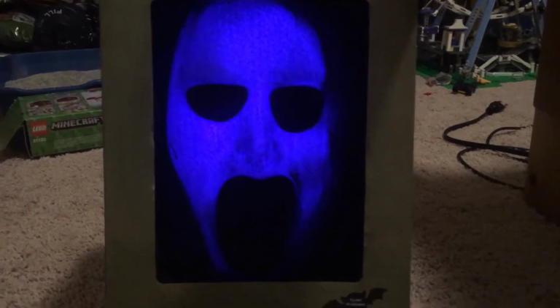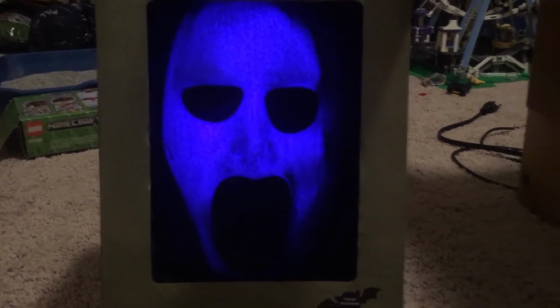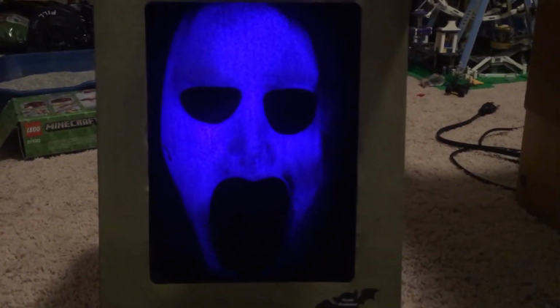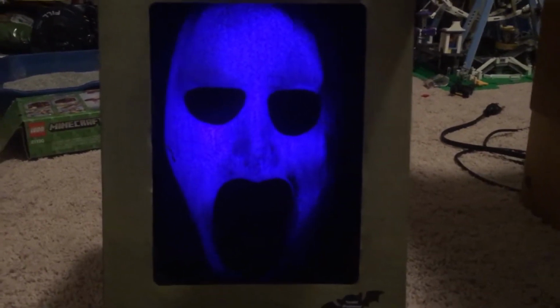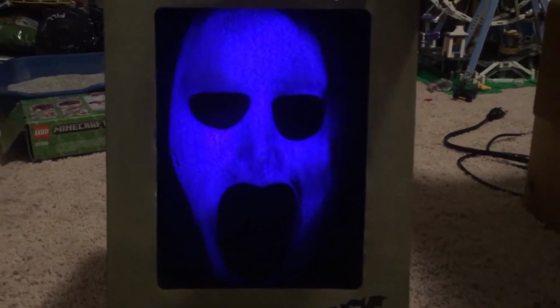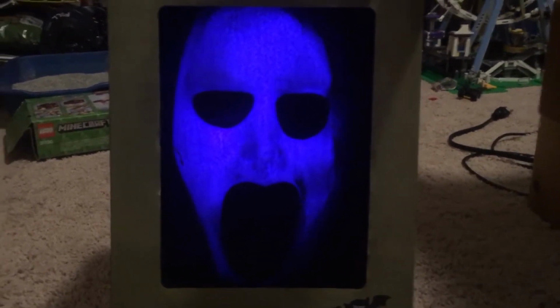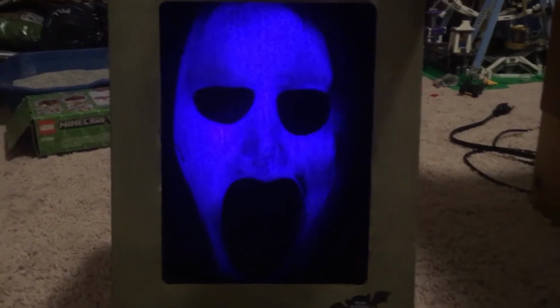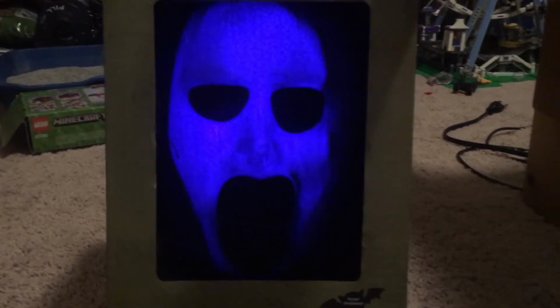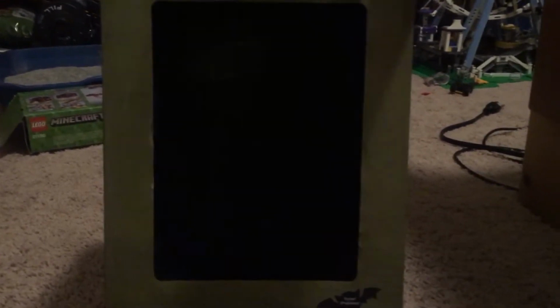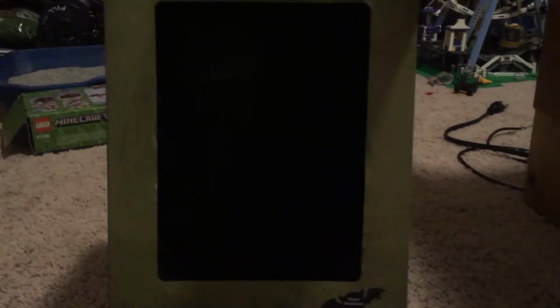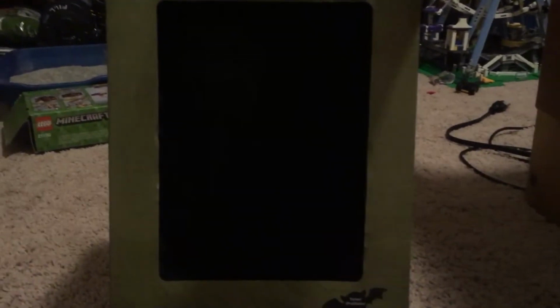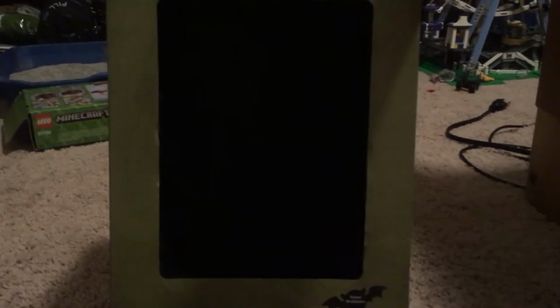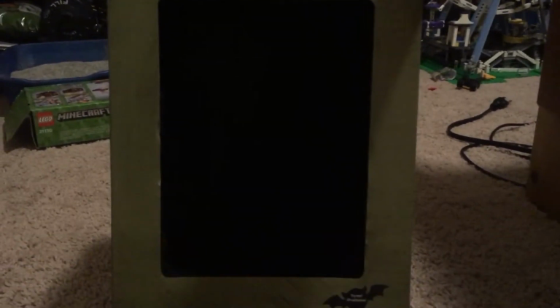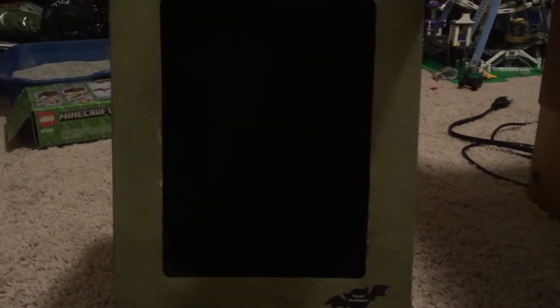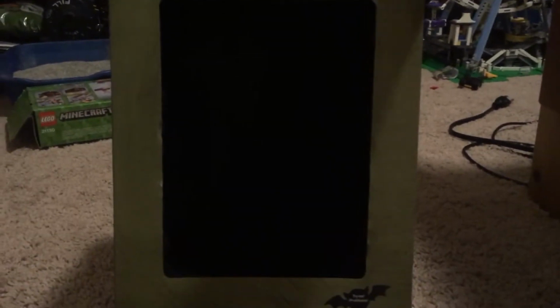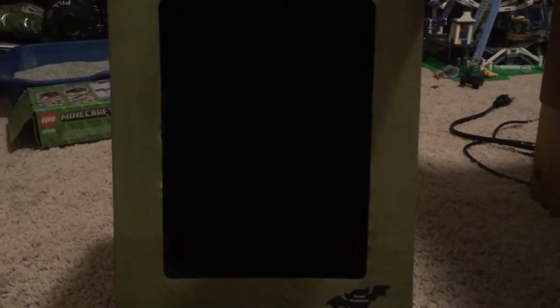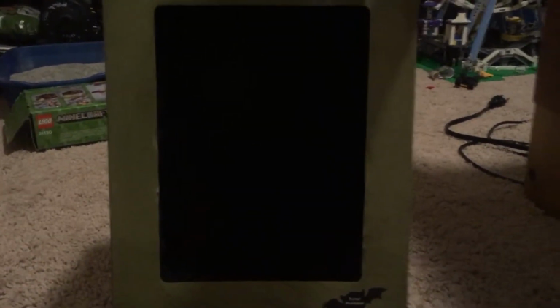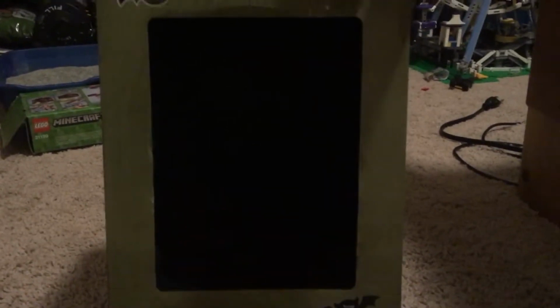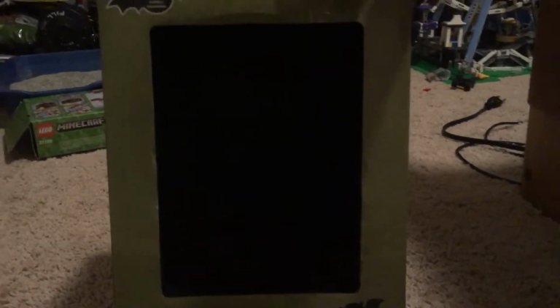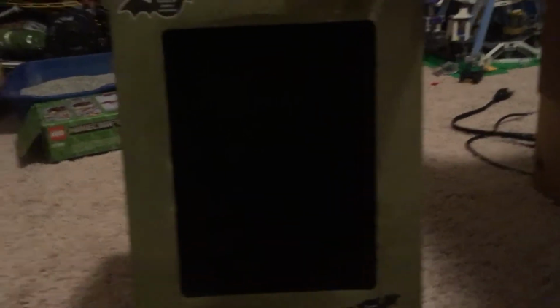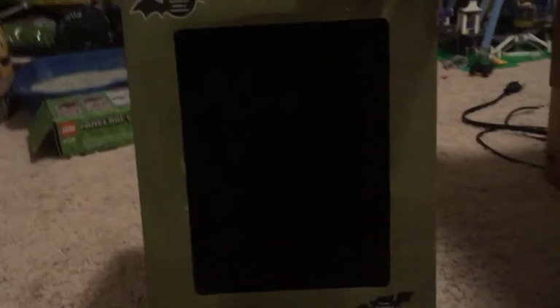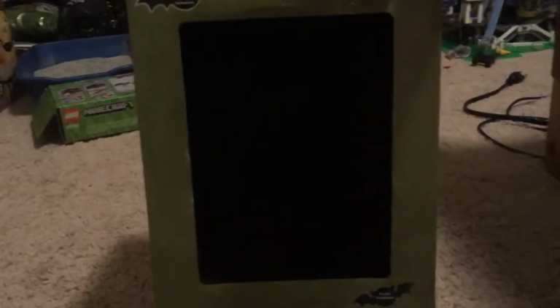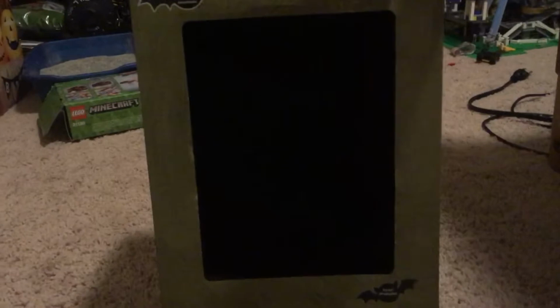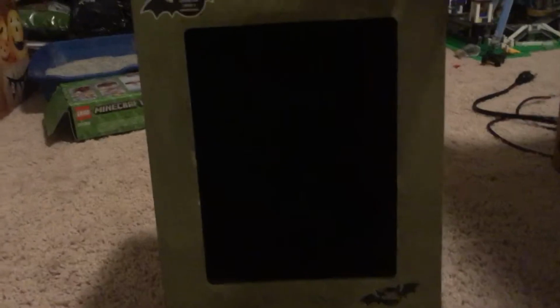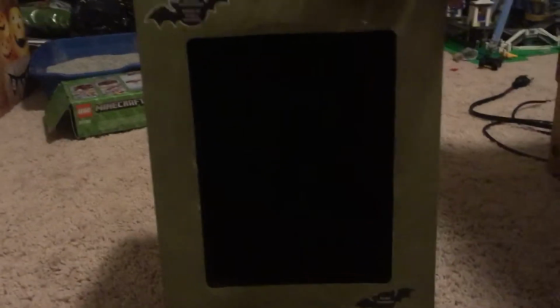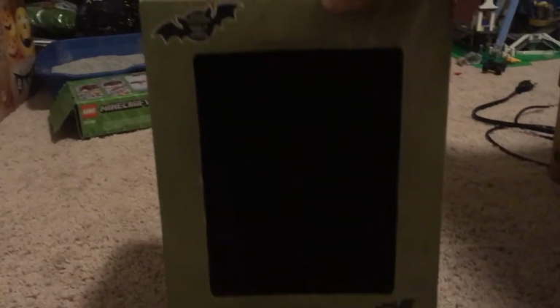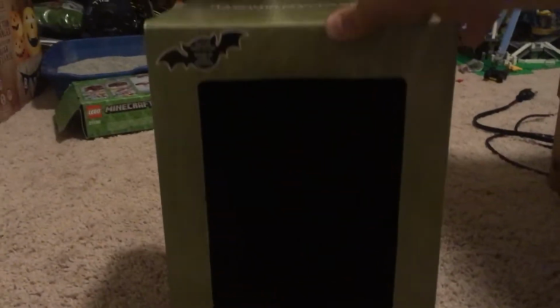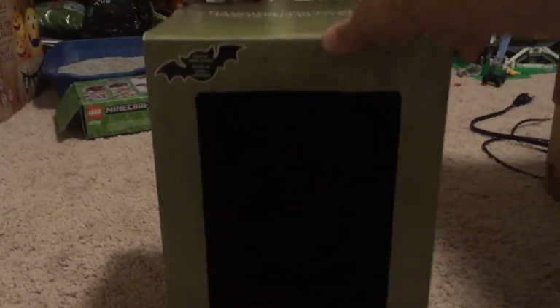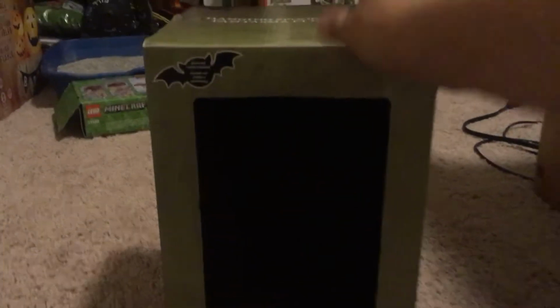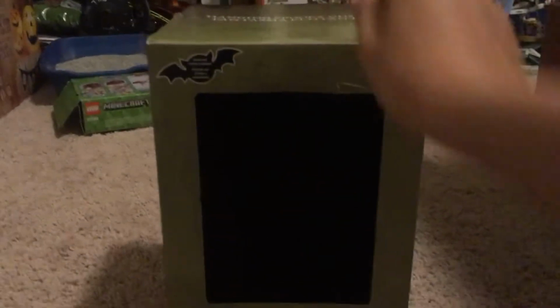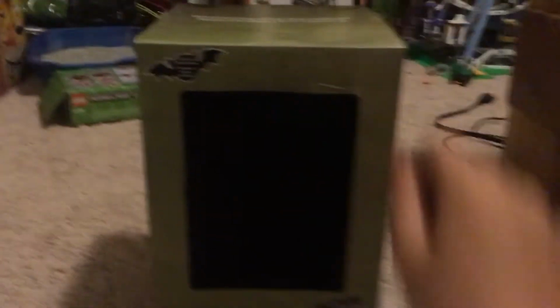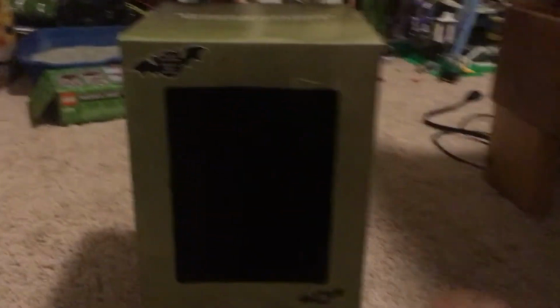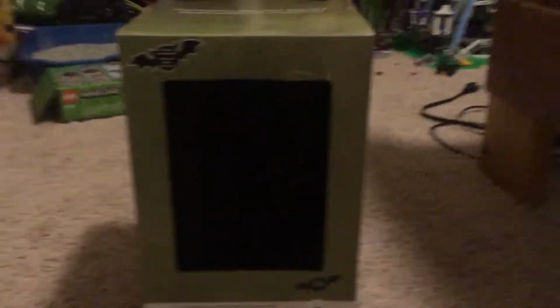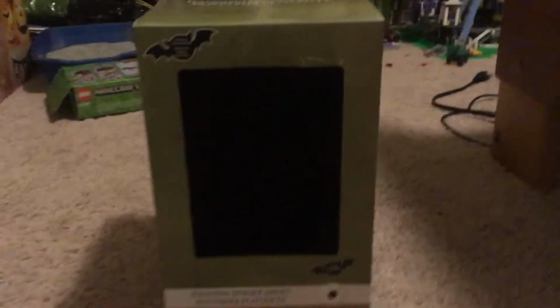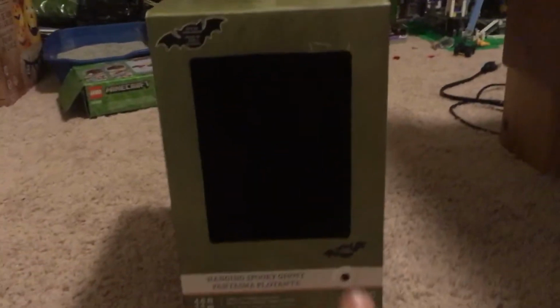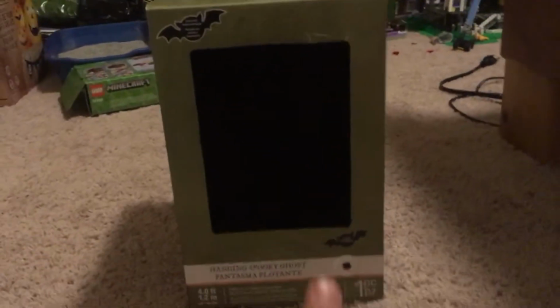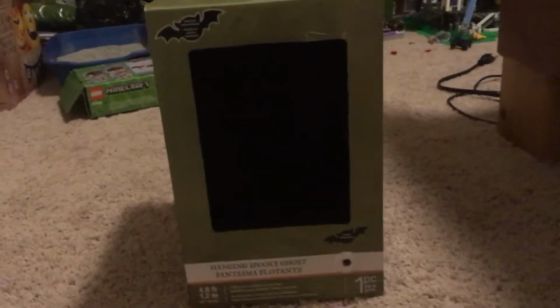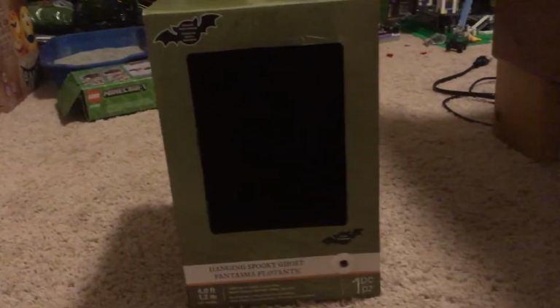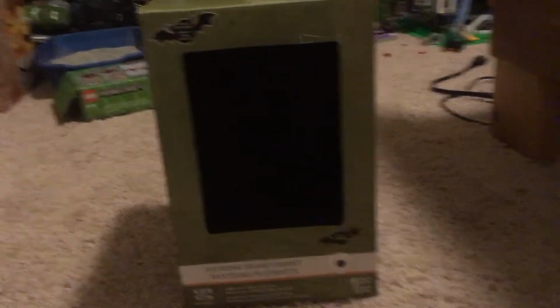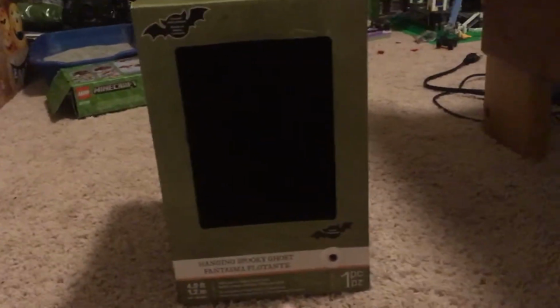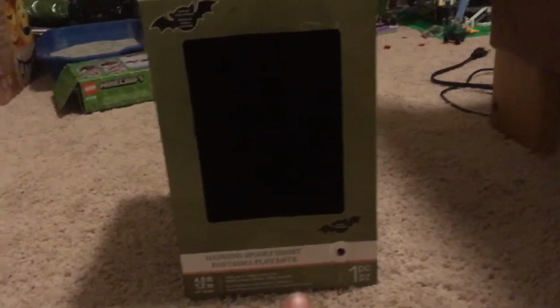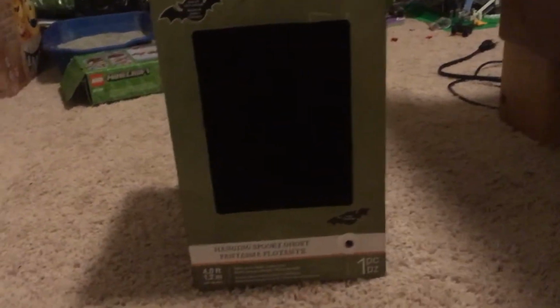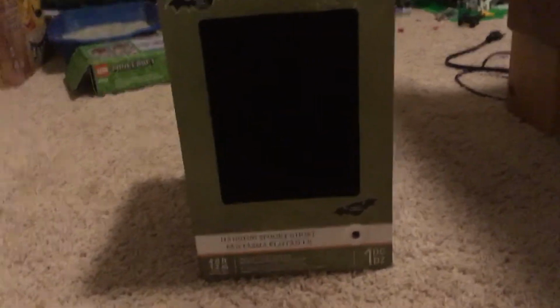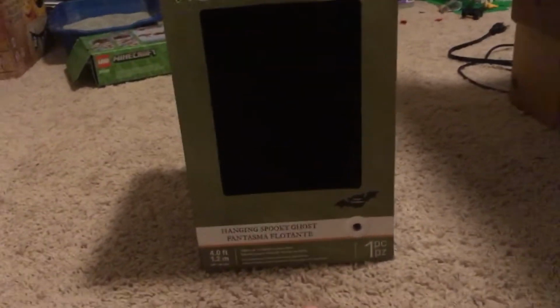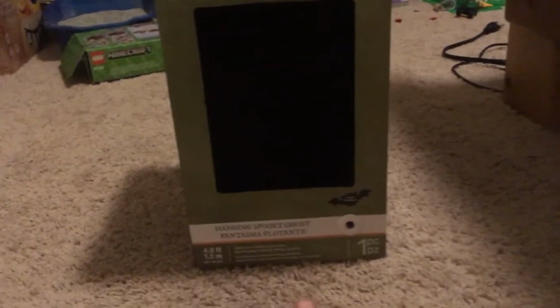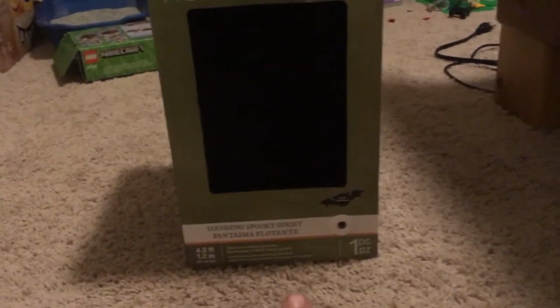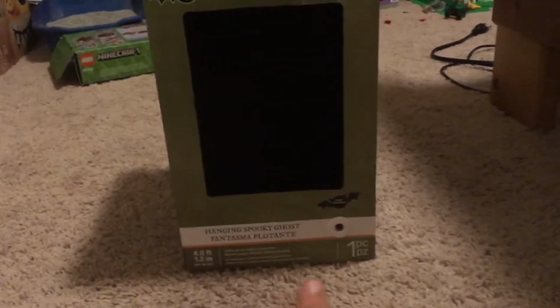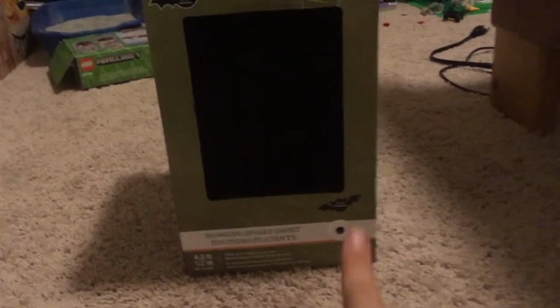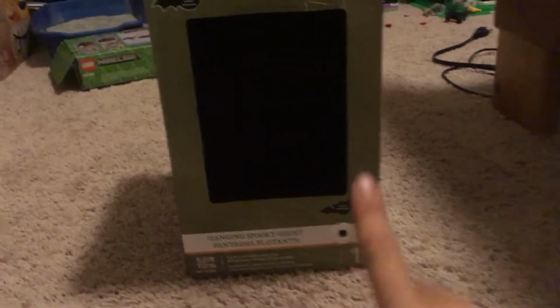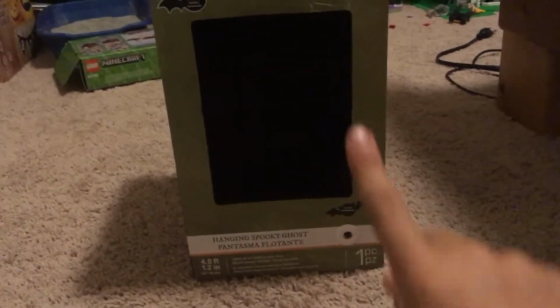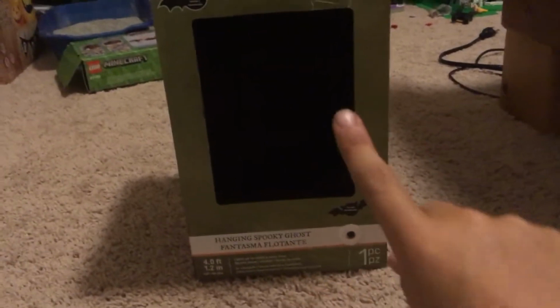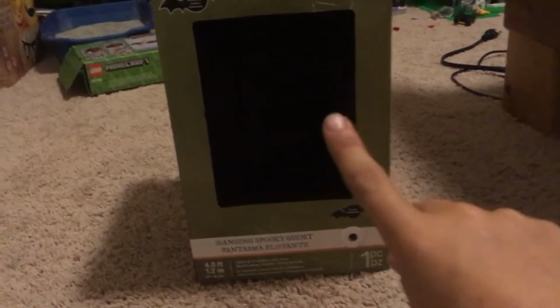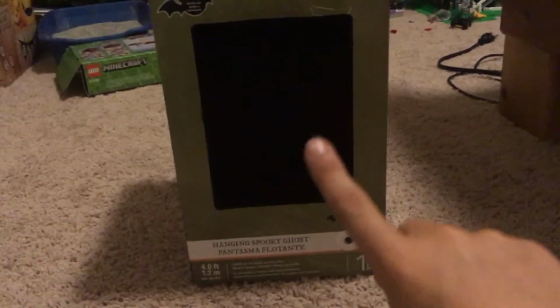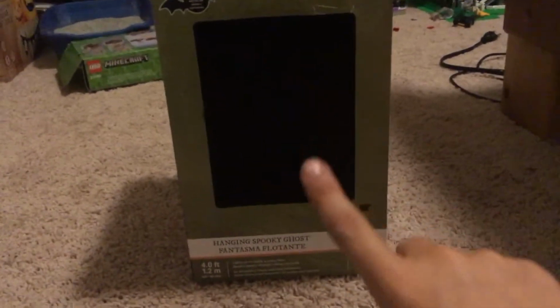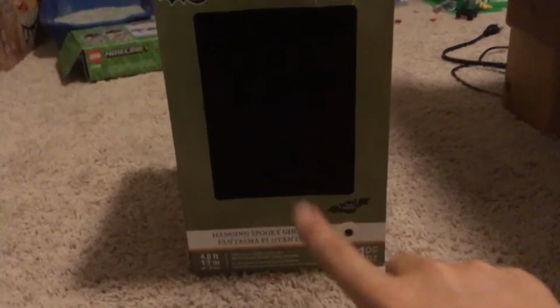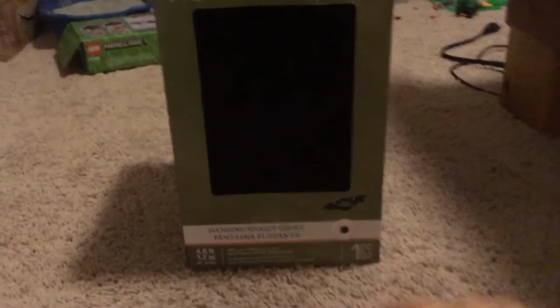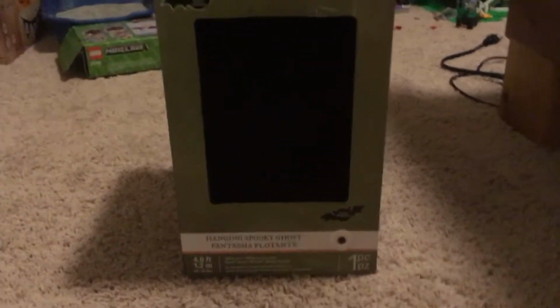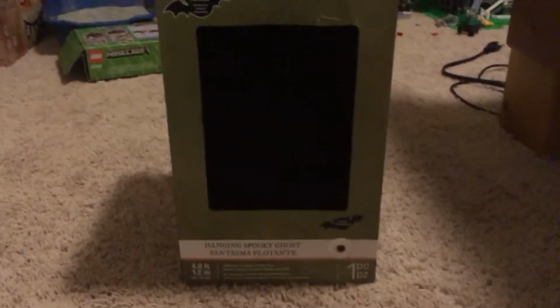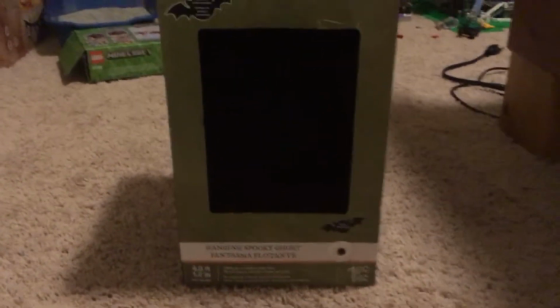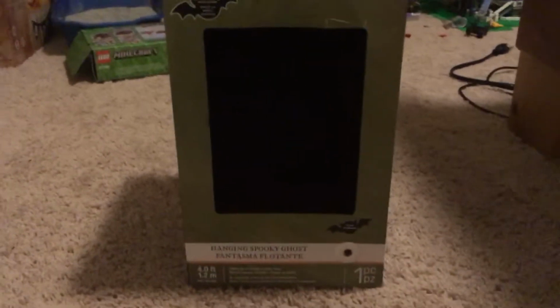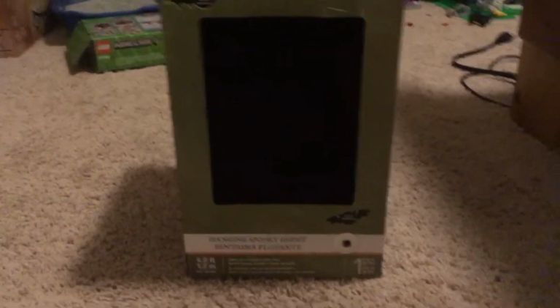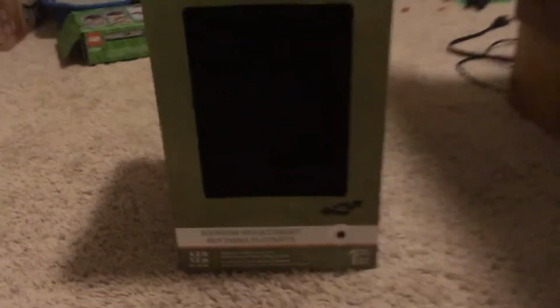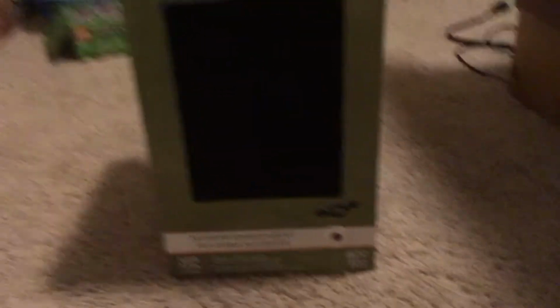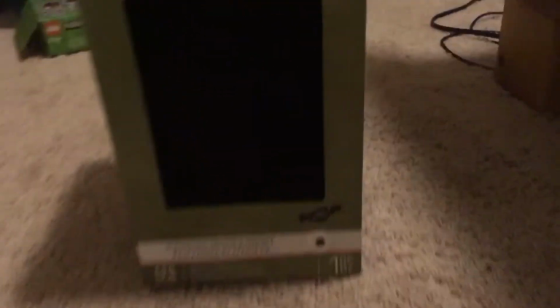And there it goes. They had two of them — they had this black one and then a white one. The white one actually talked, had phrases, and this one it just makes that noise.